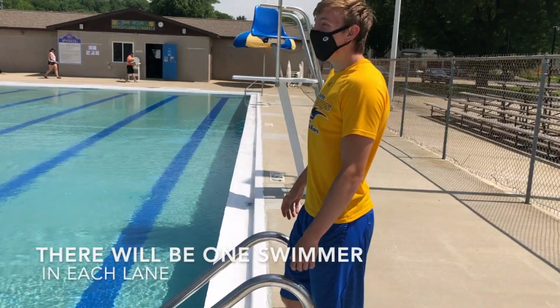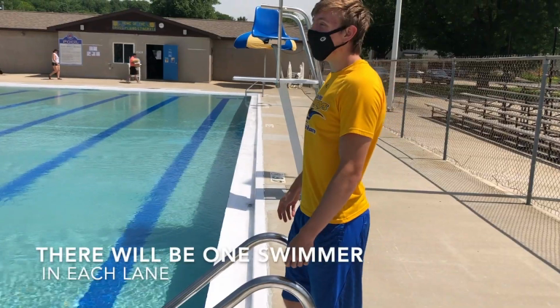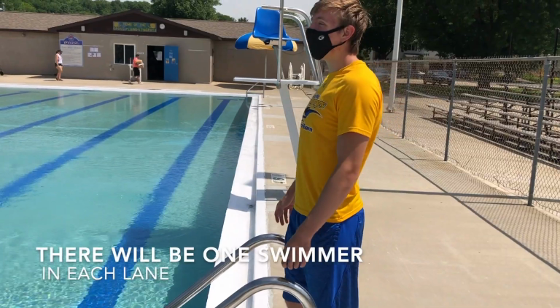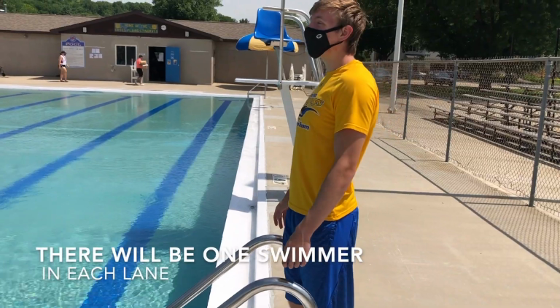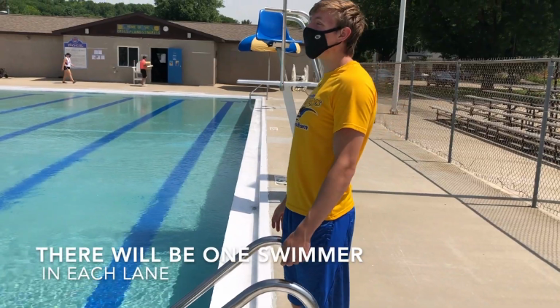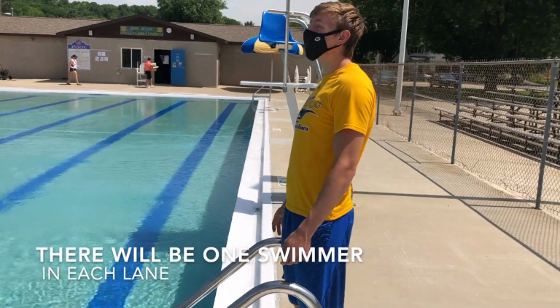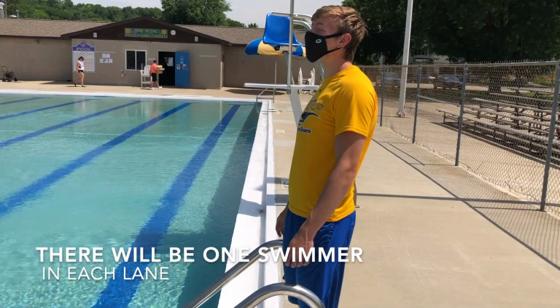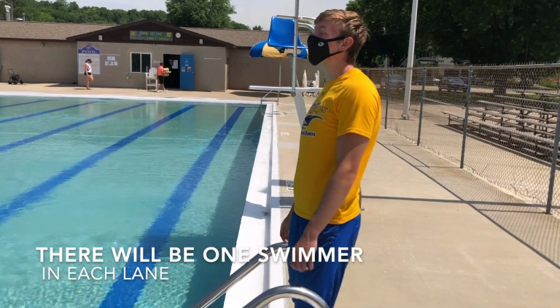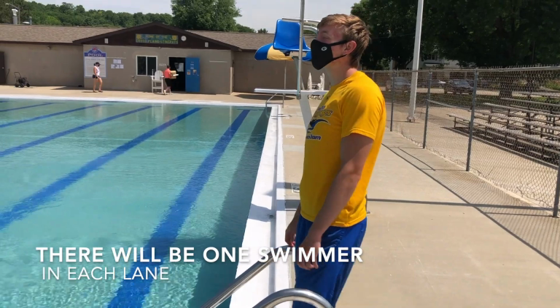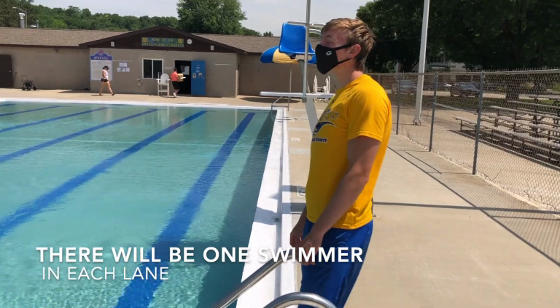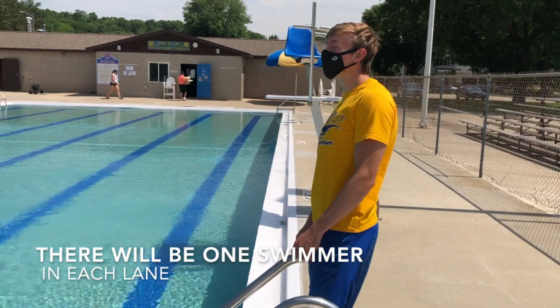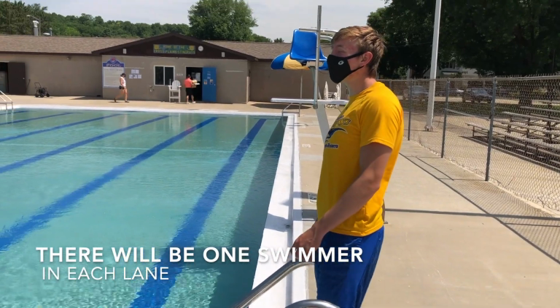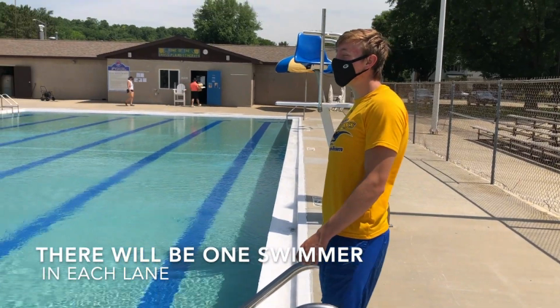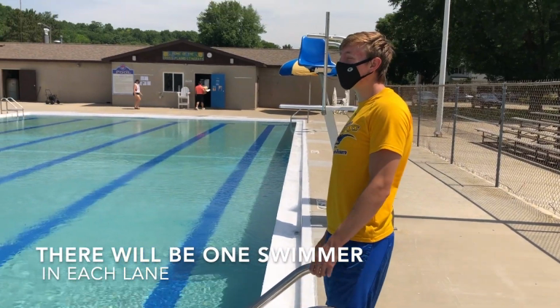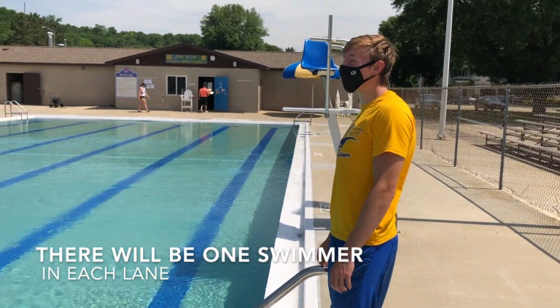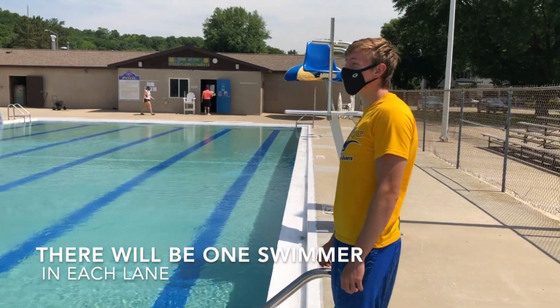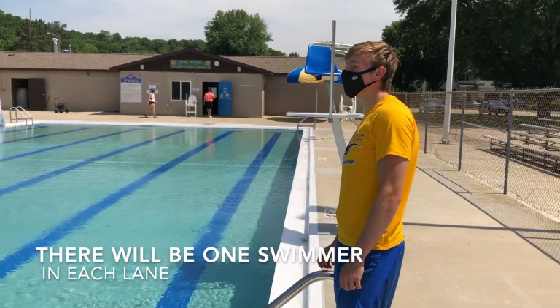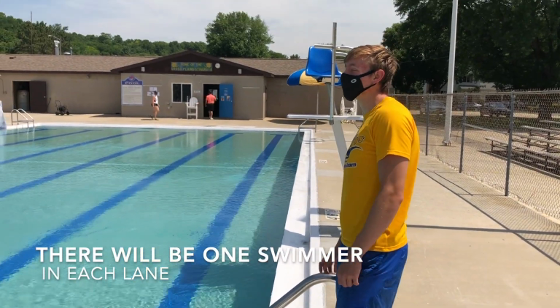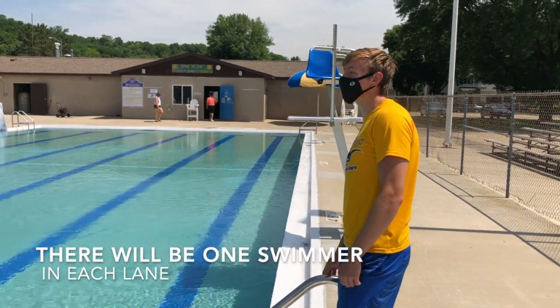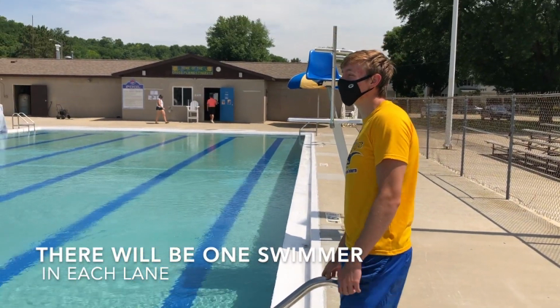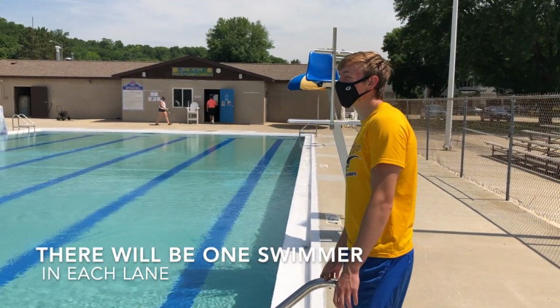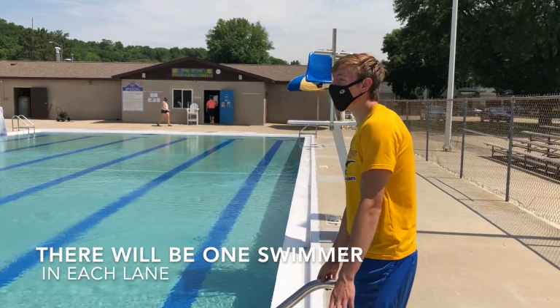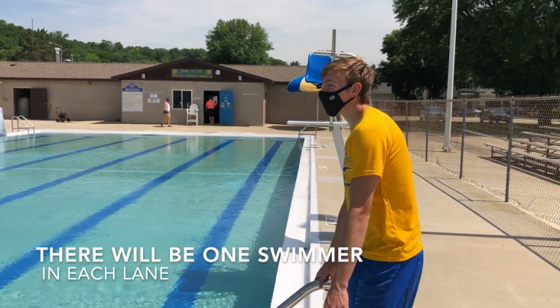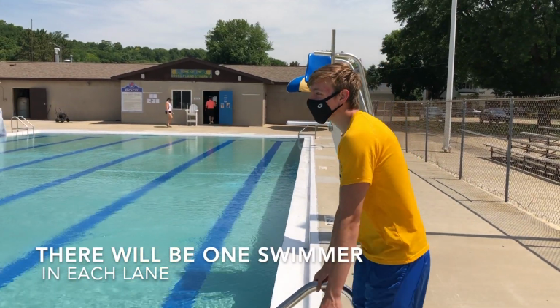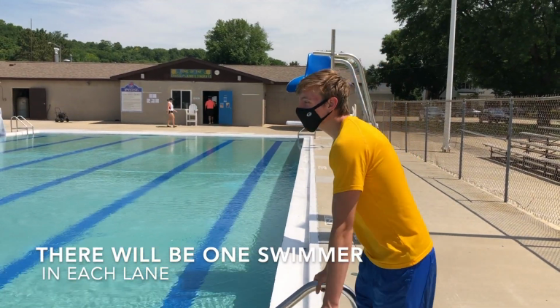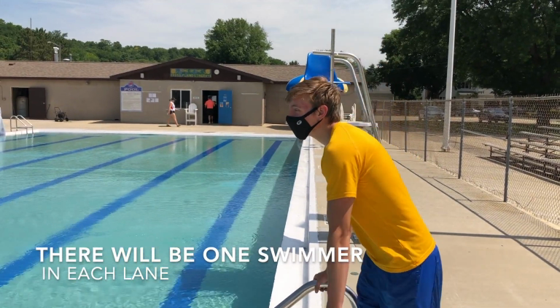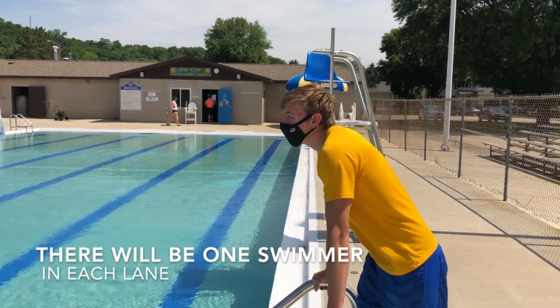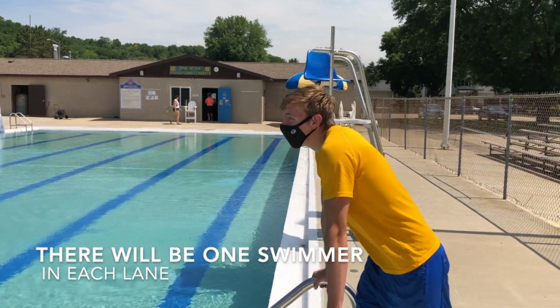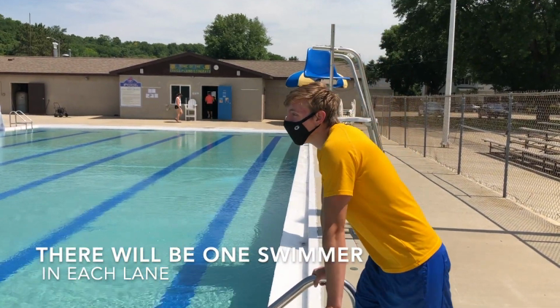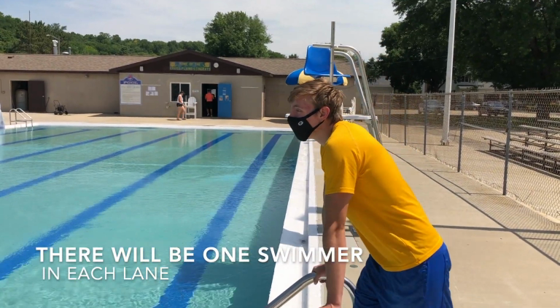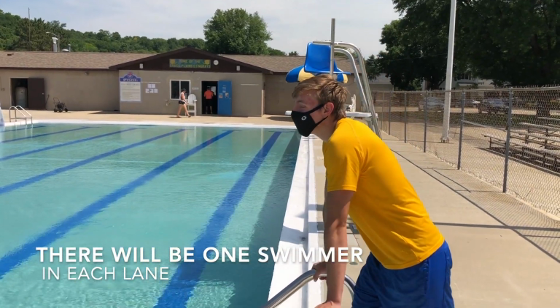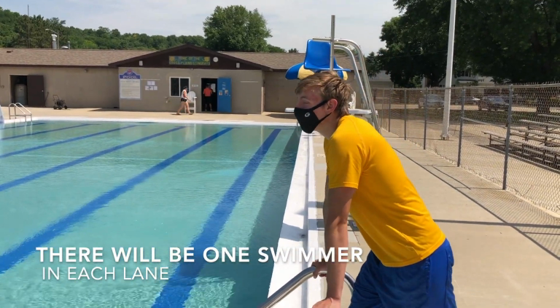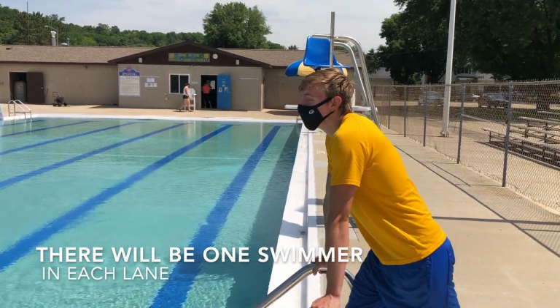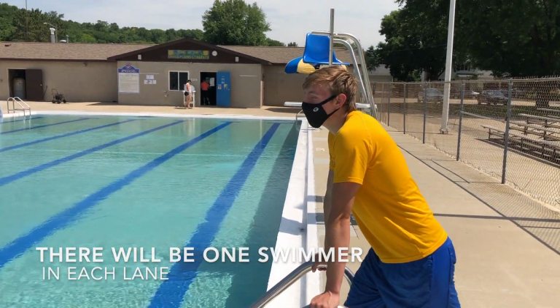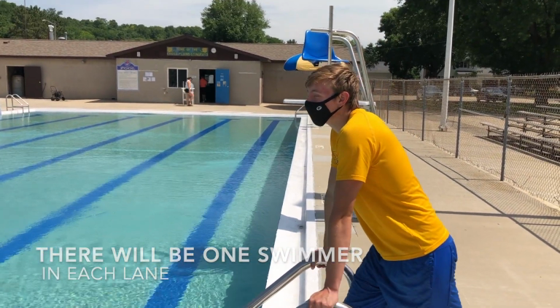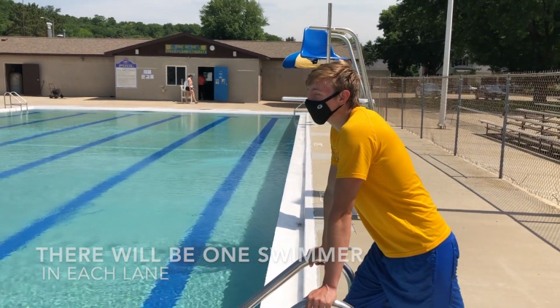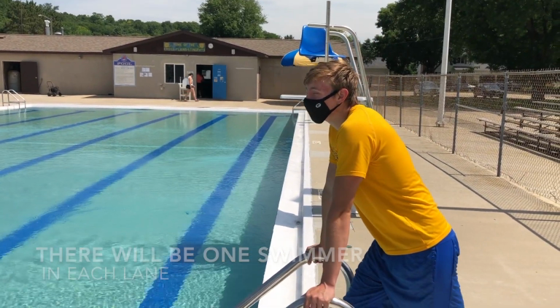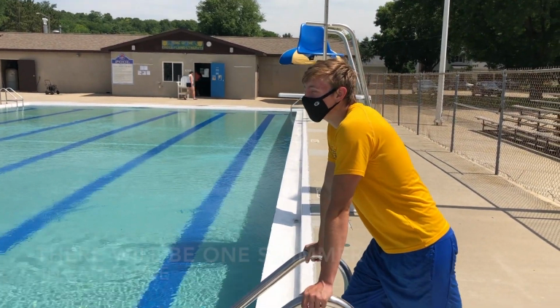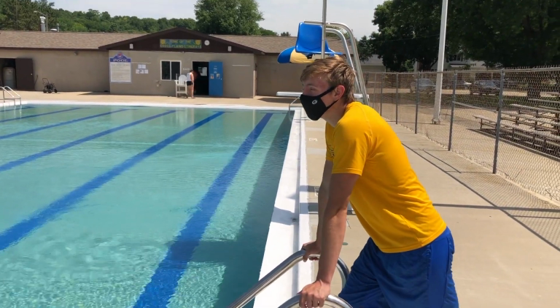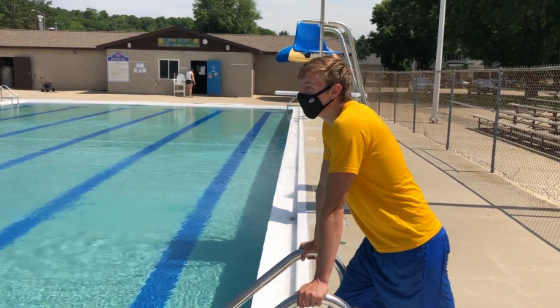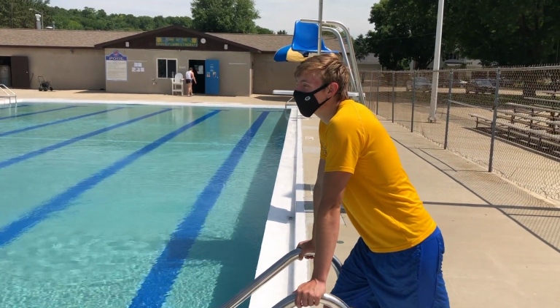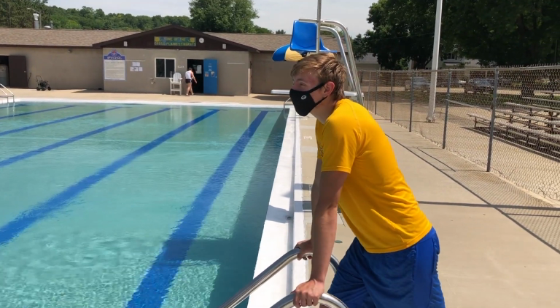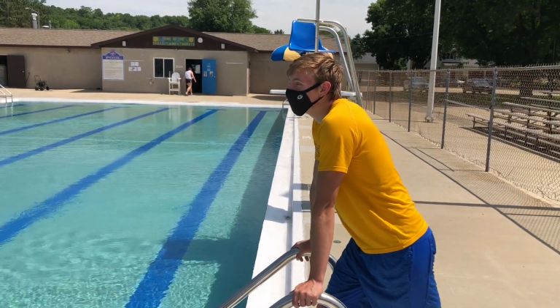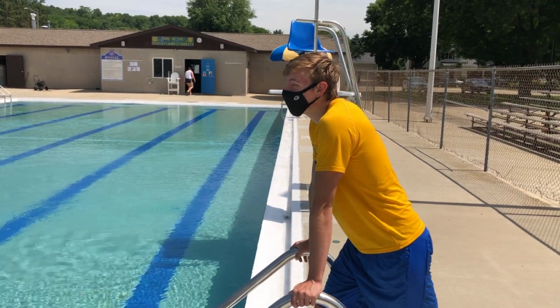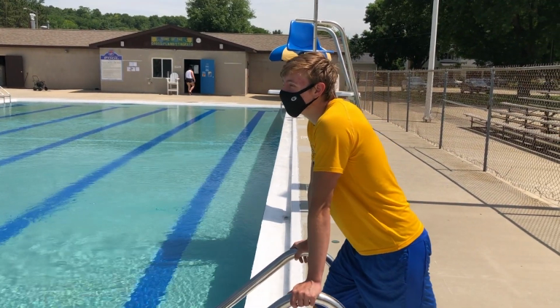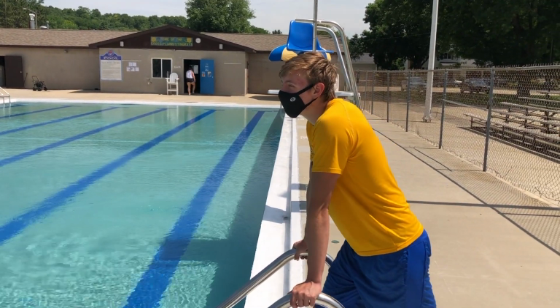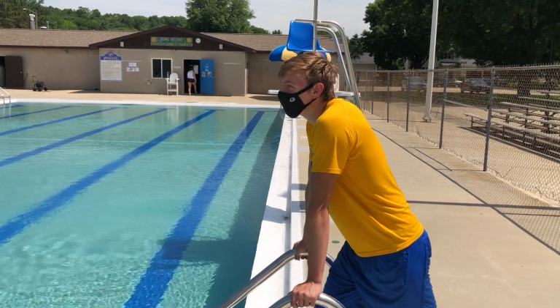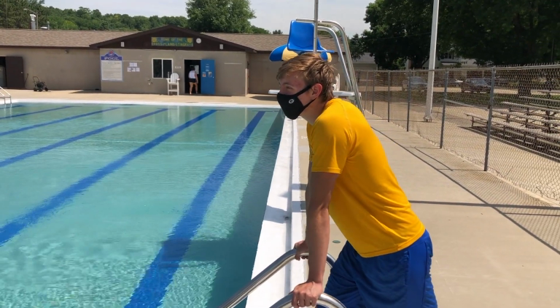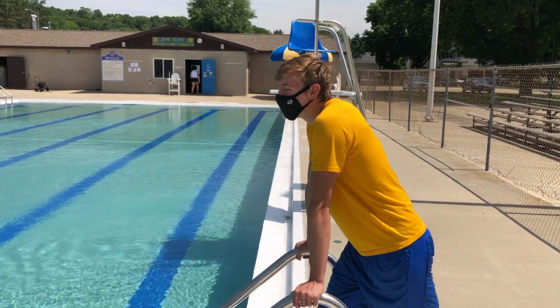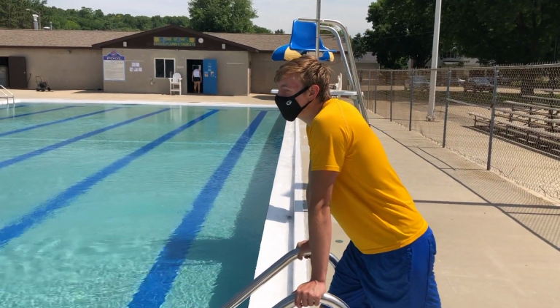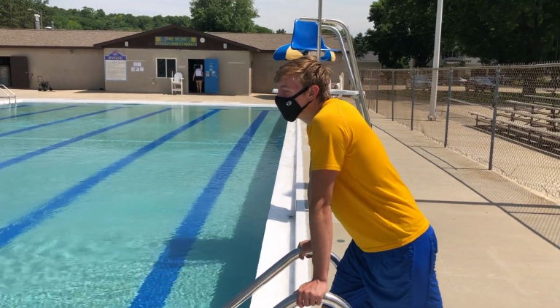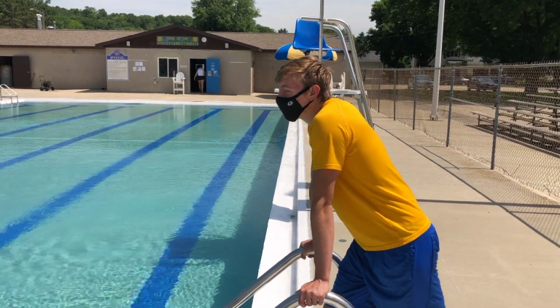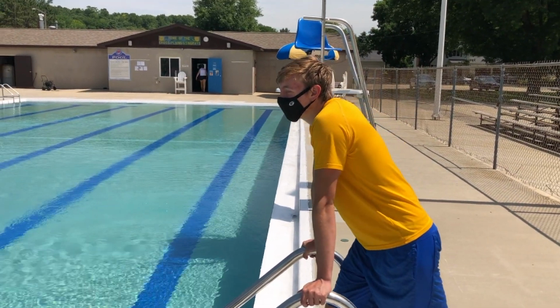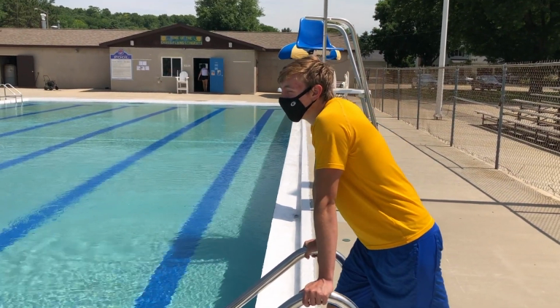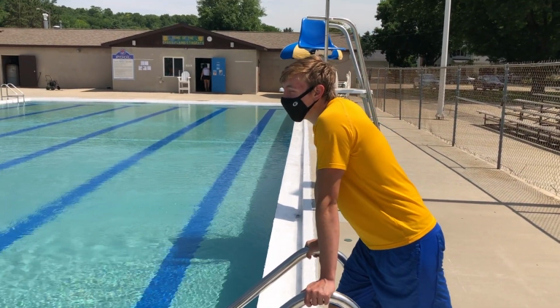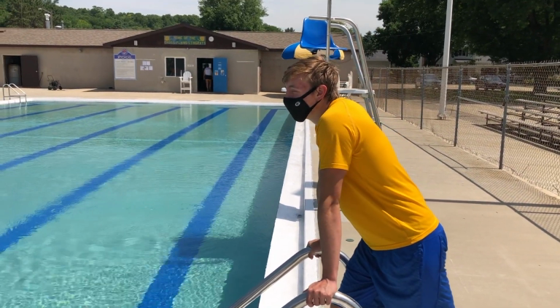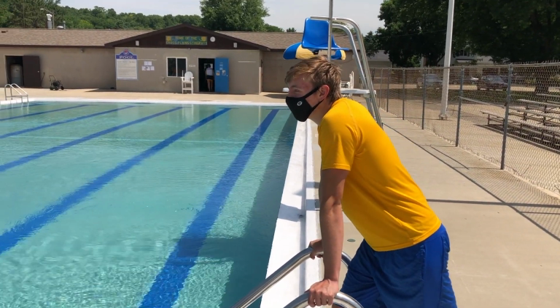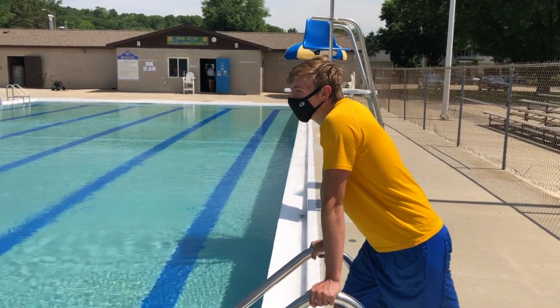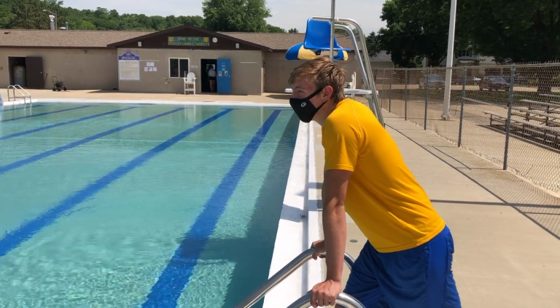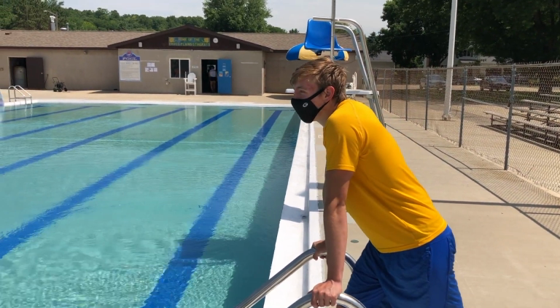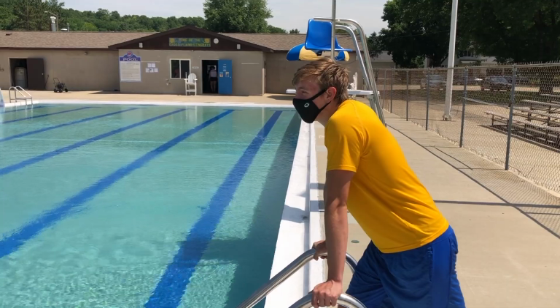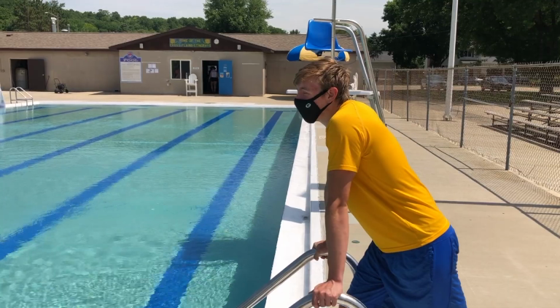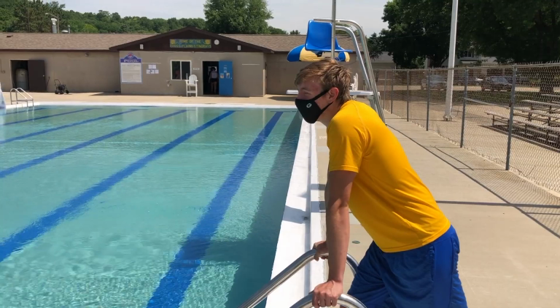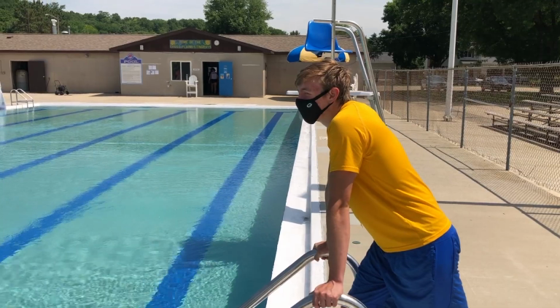As soon as you walk up to your block, you can hop in. We're going to do a 200 free and 200 IM for warm-up.